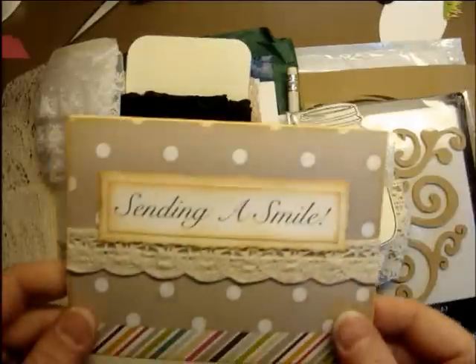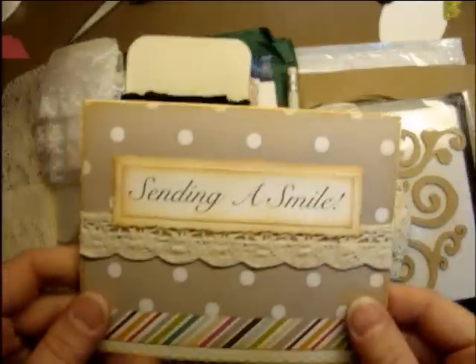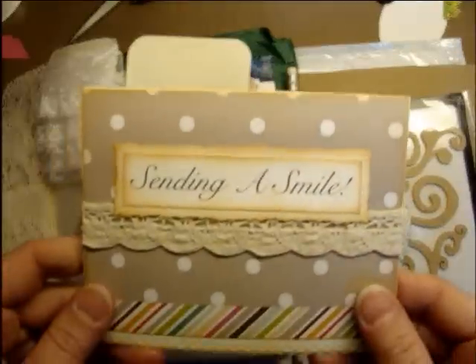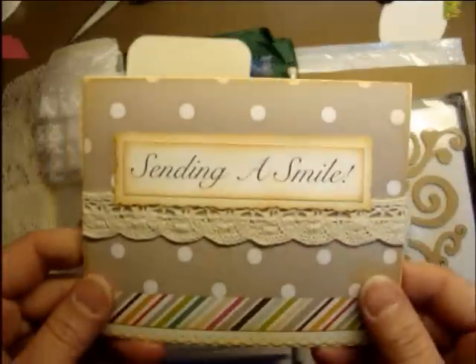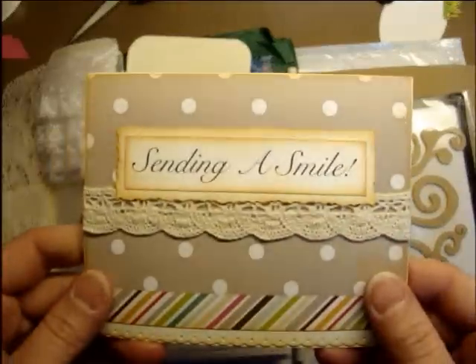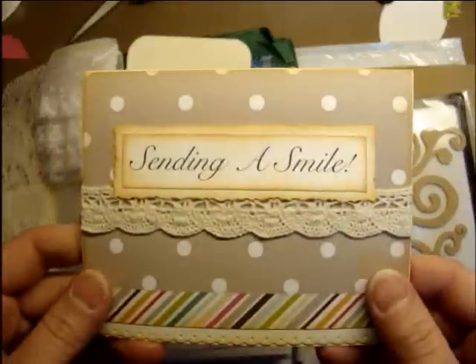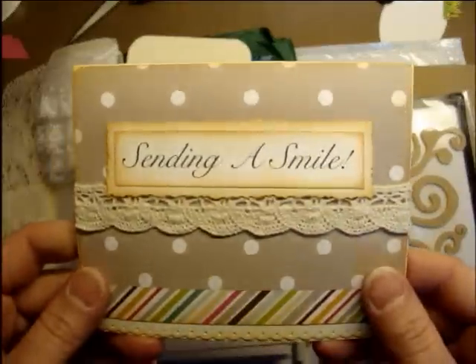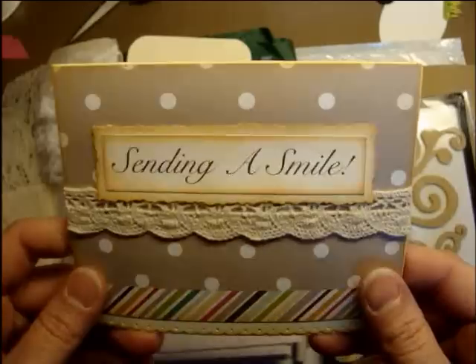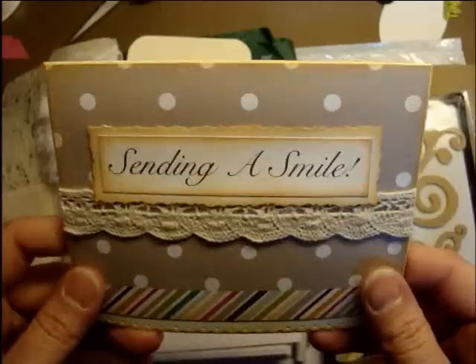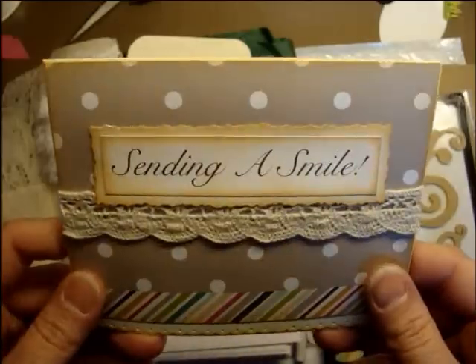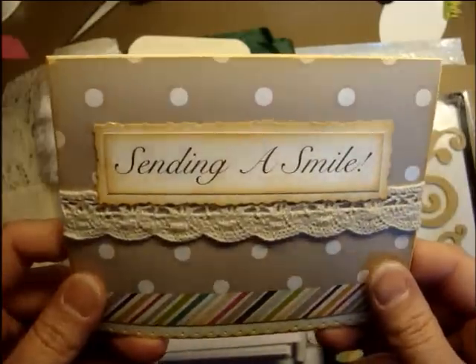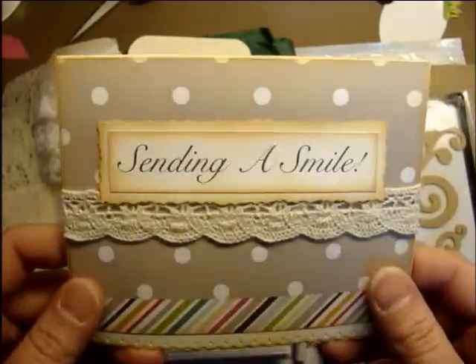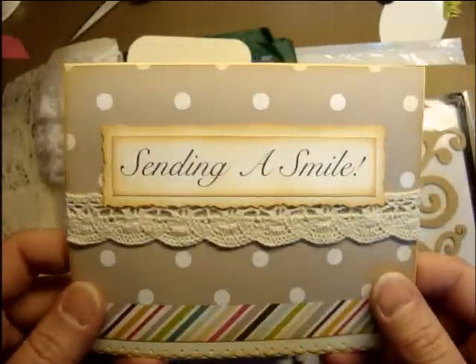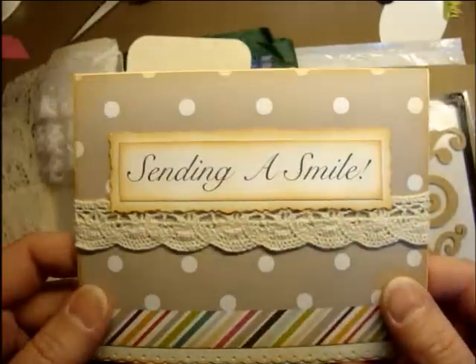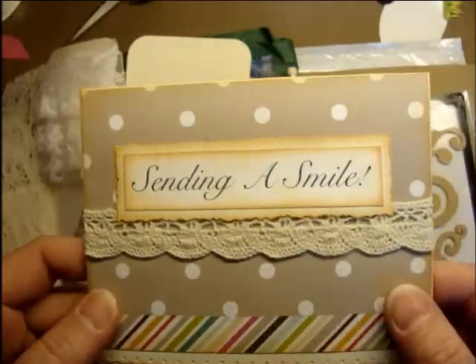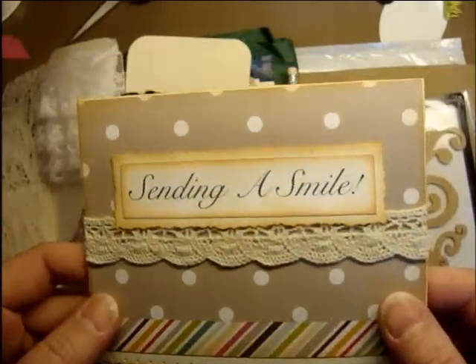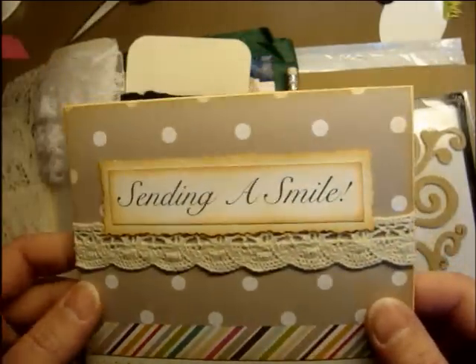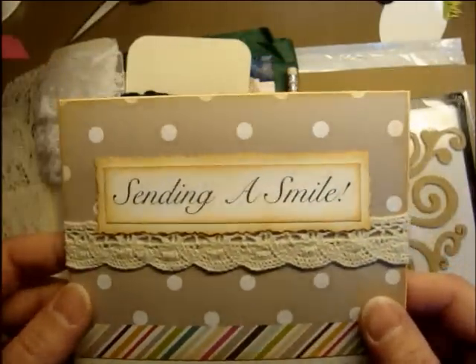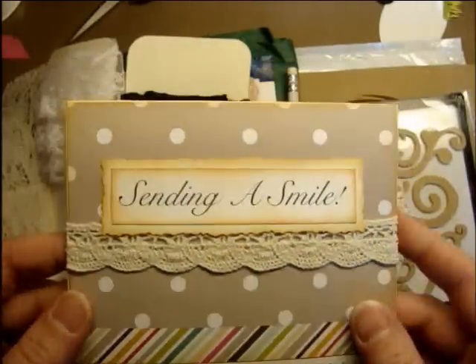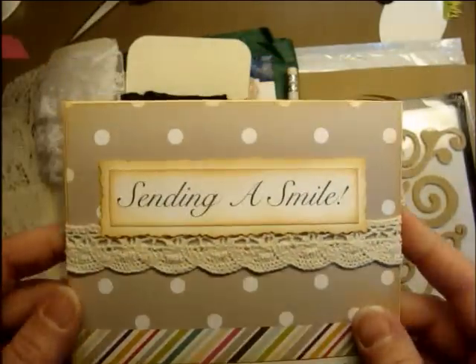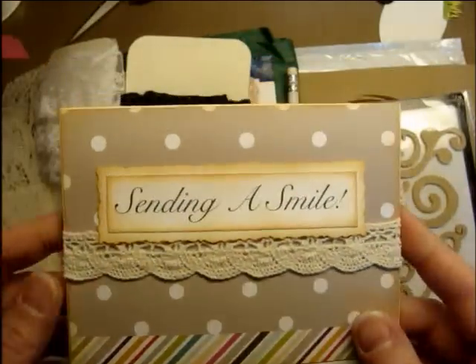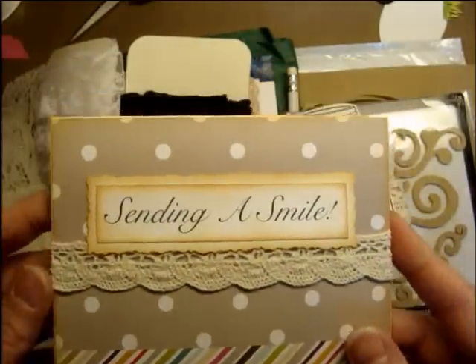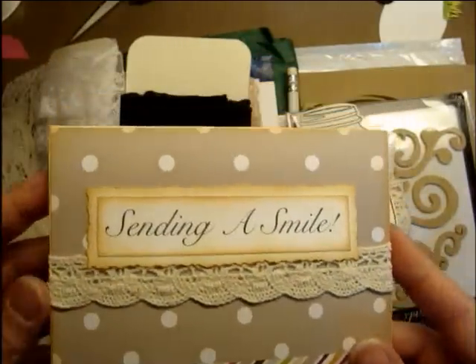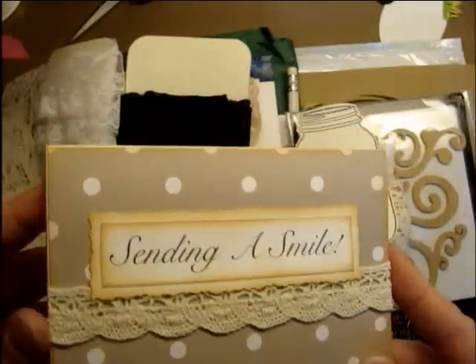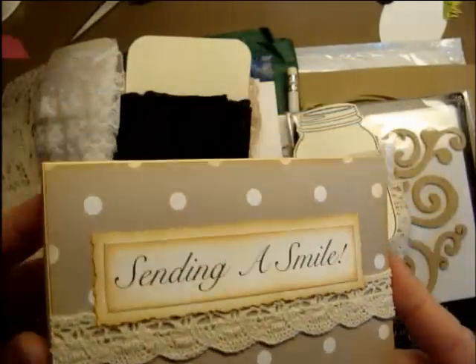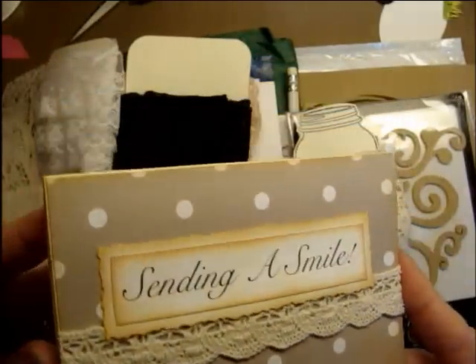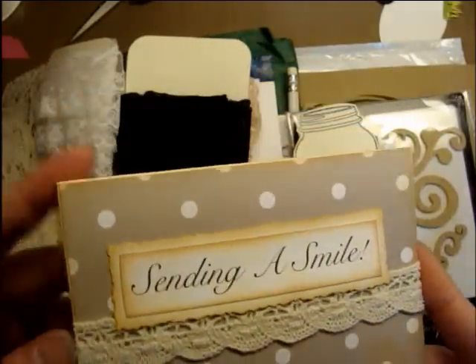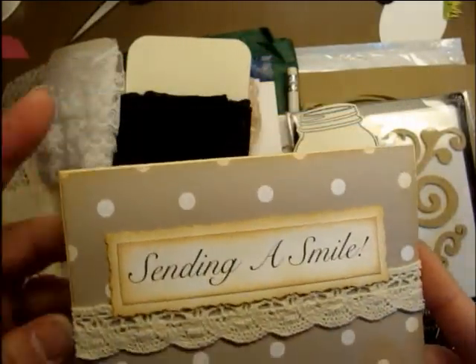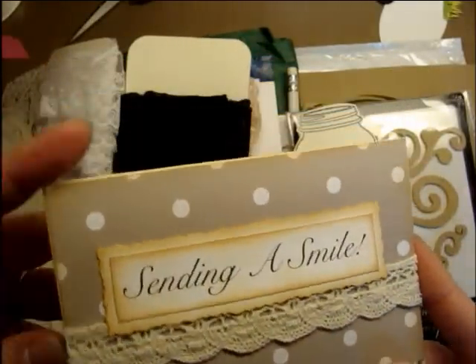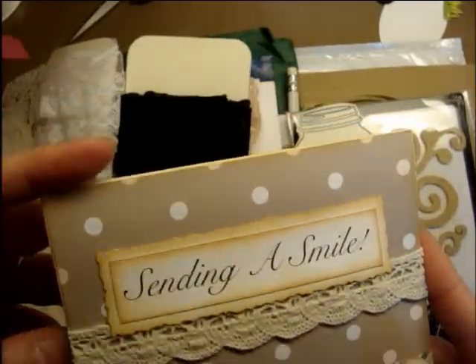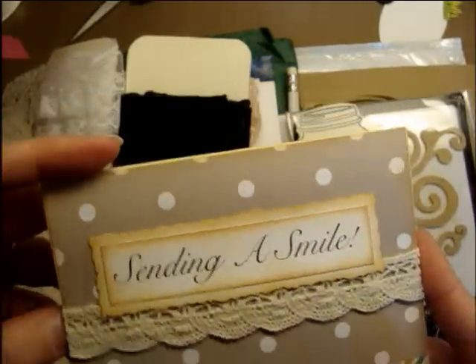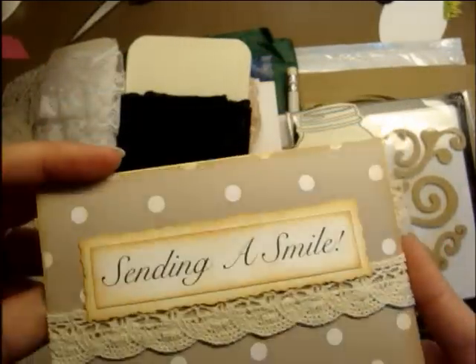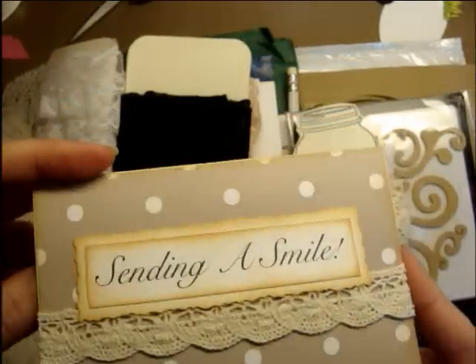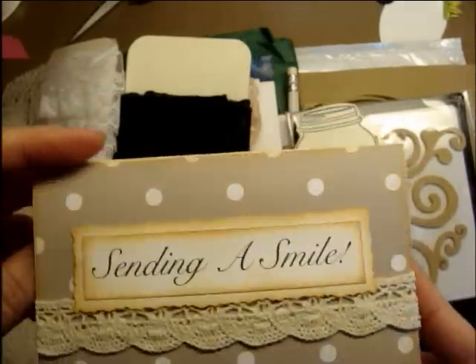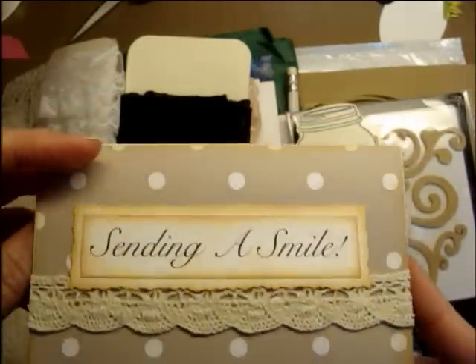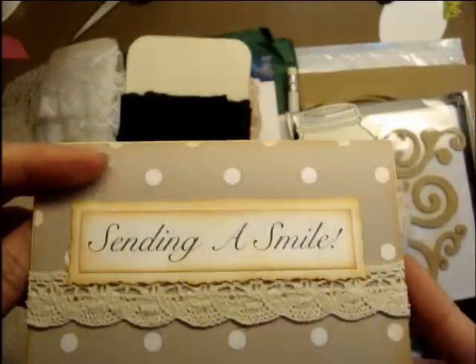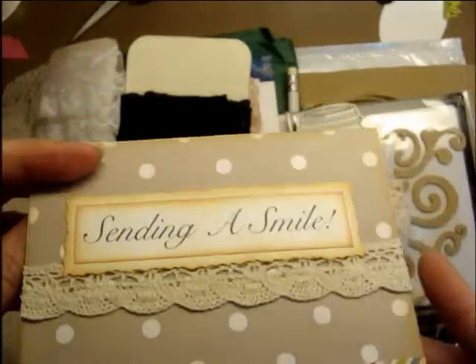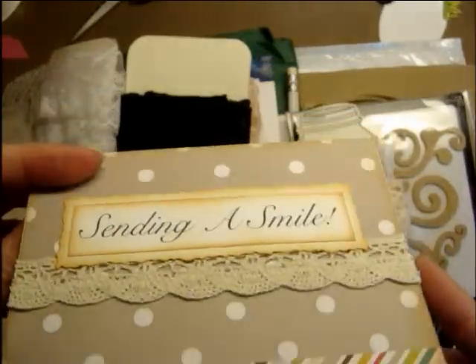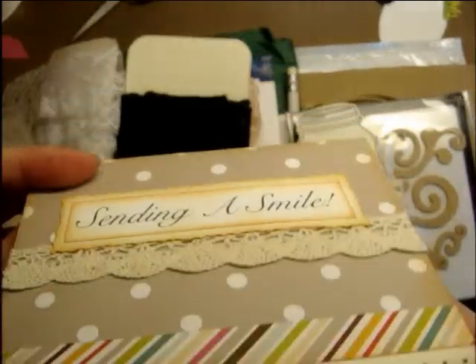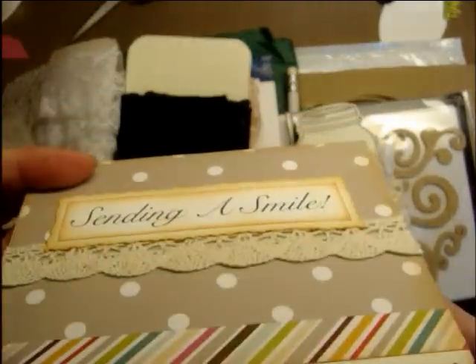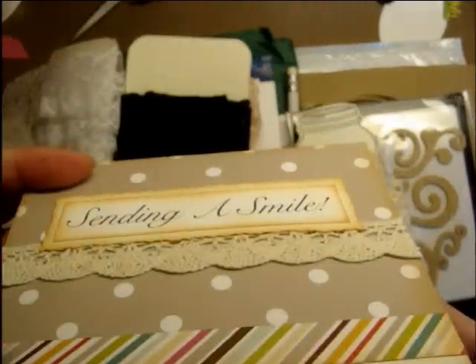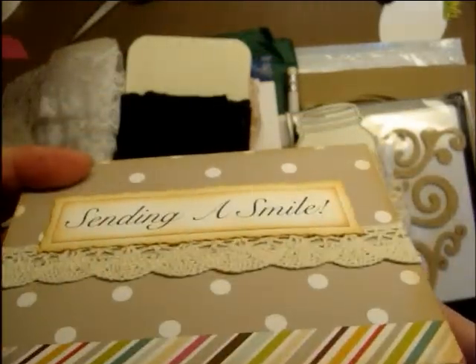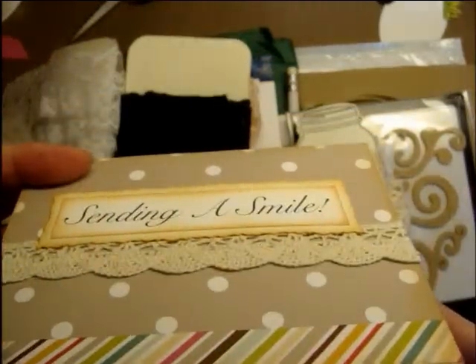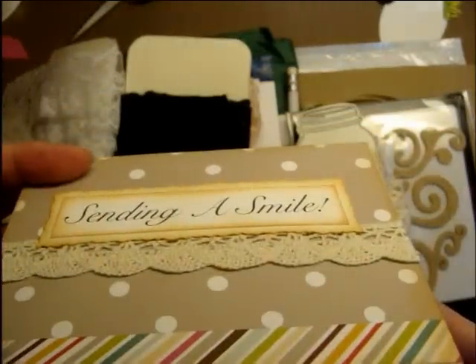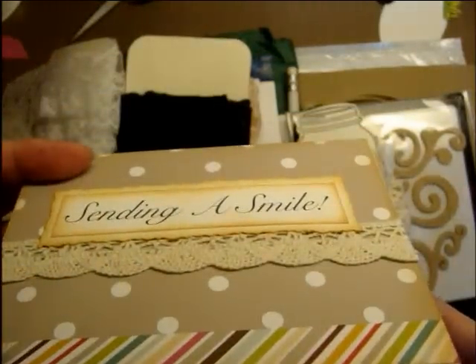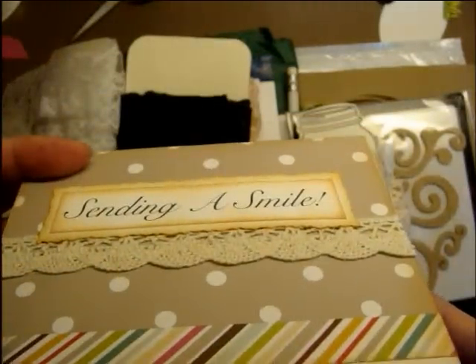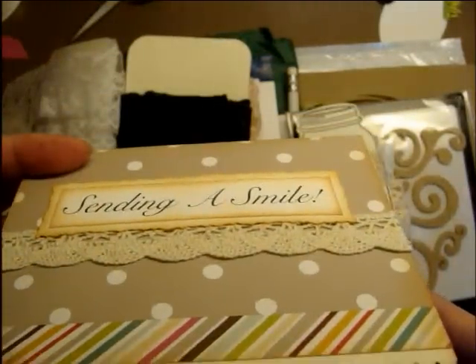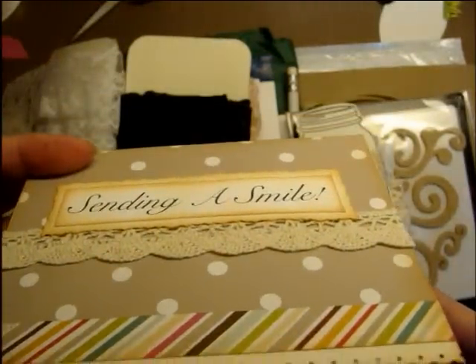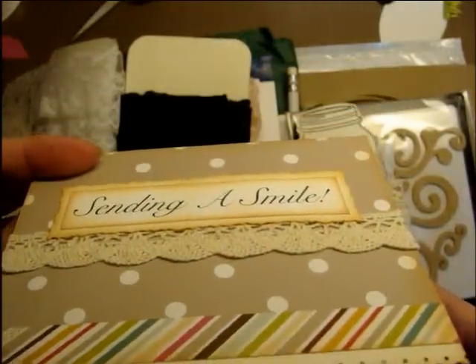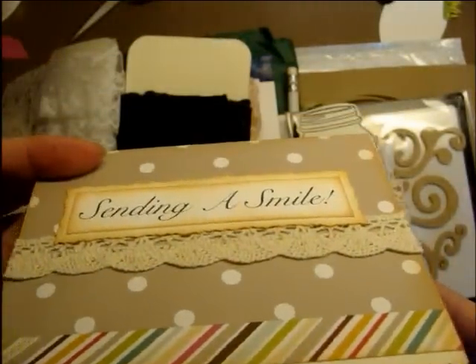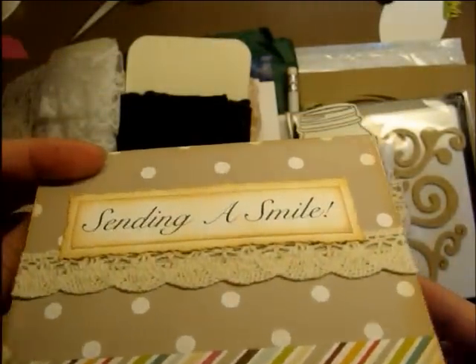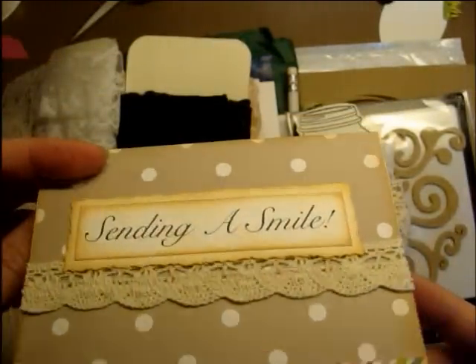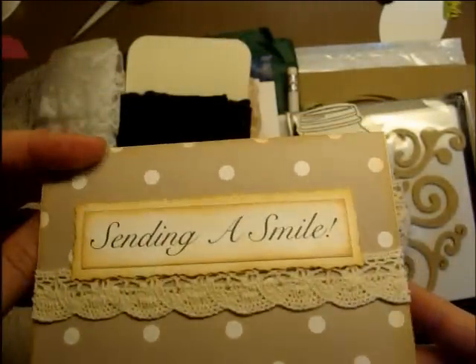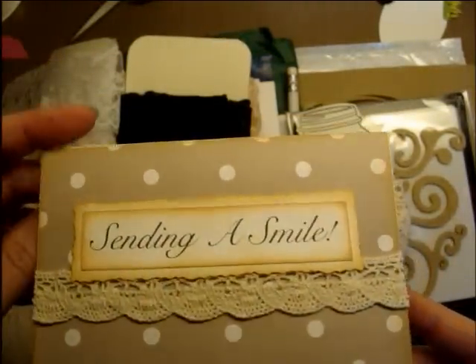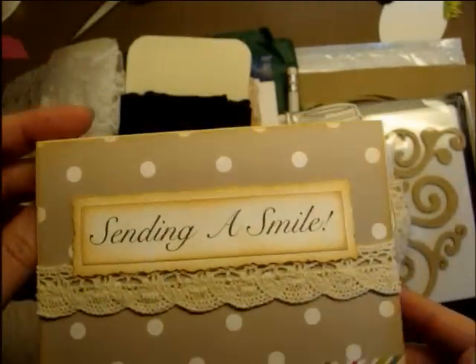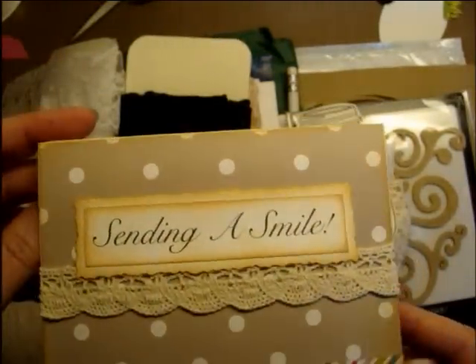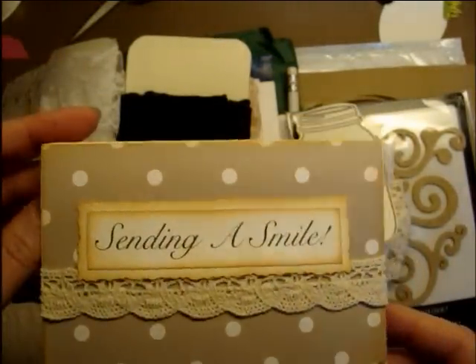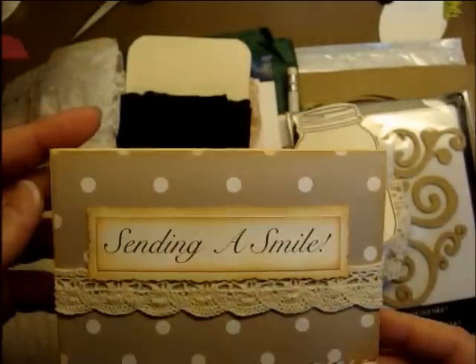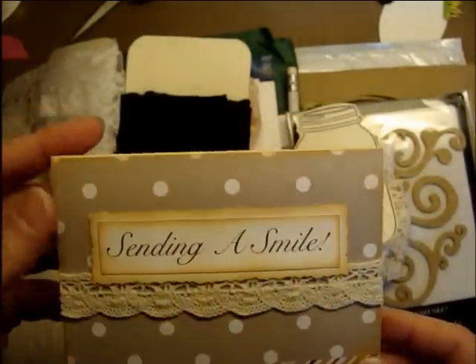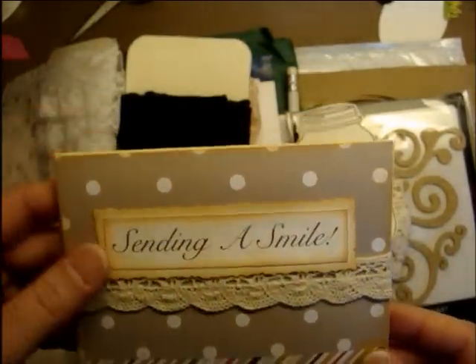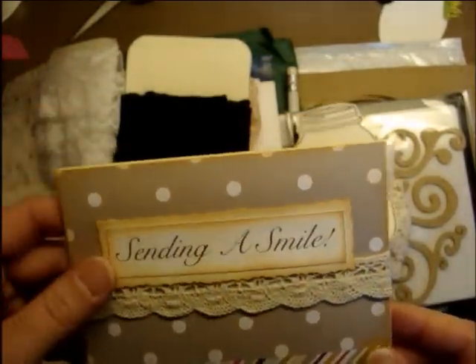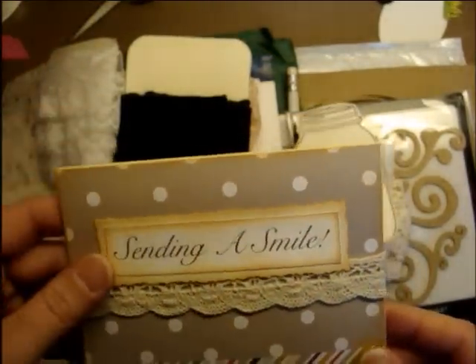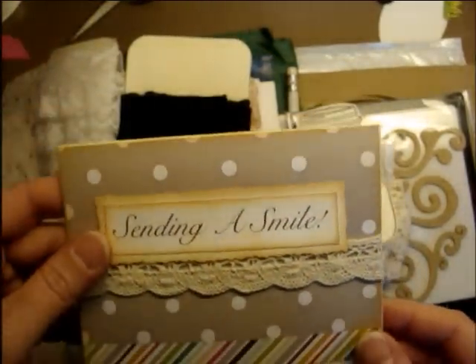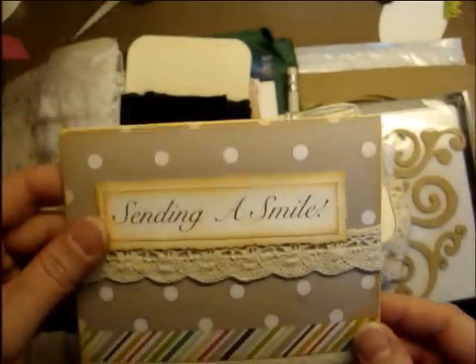I got happy mail — Sending a Smile. This is from Mel, who is Paper Speaks on YouTube, and she's from Canada.